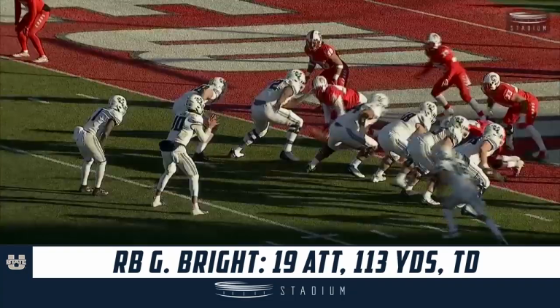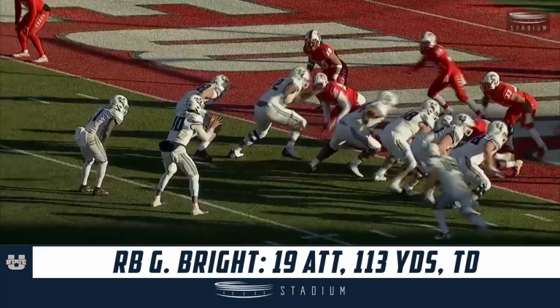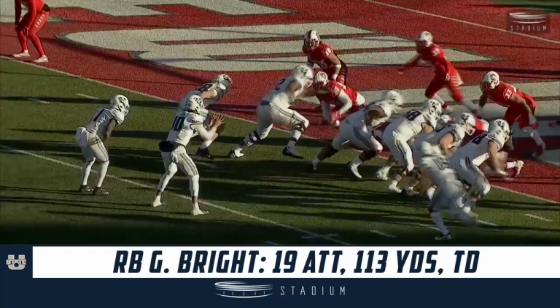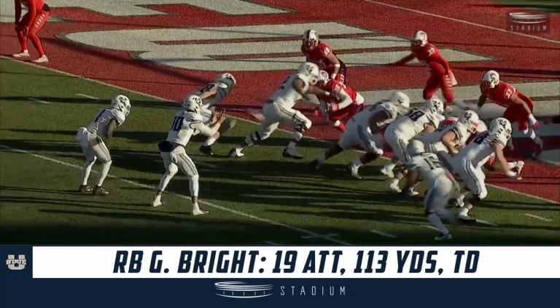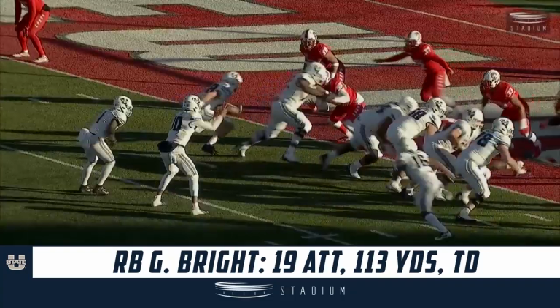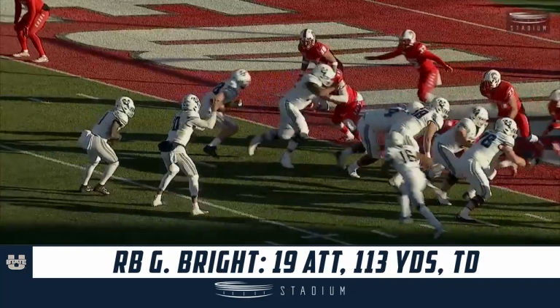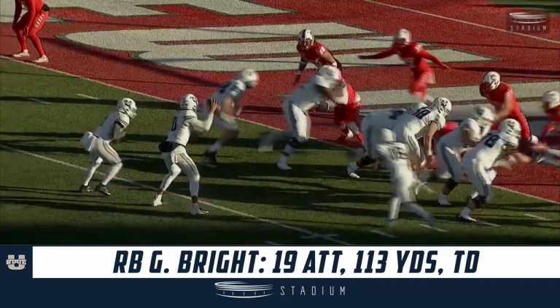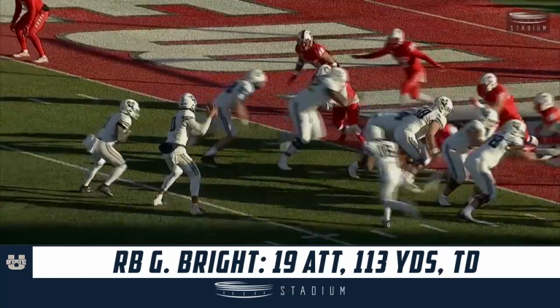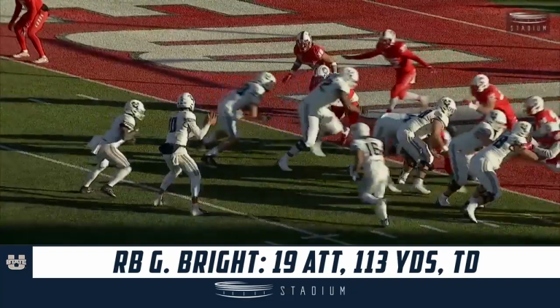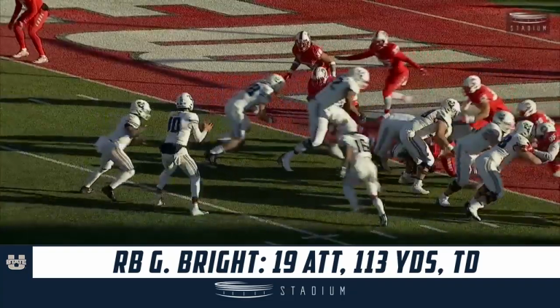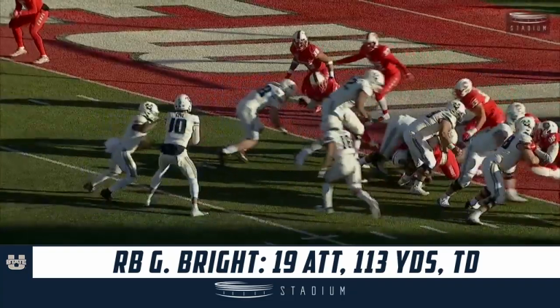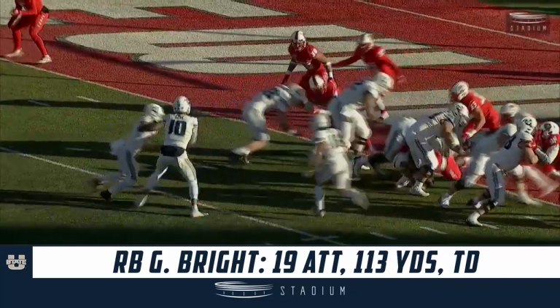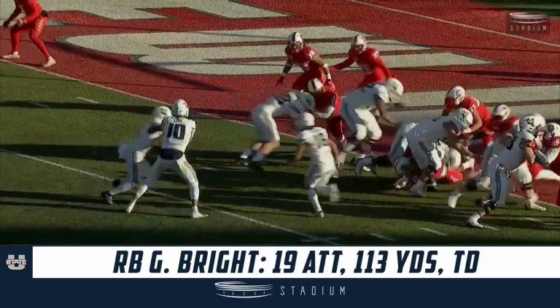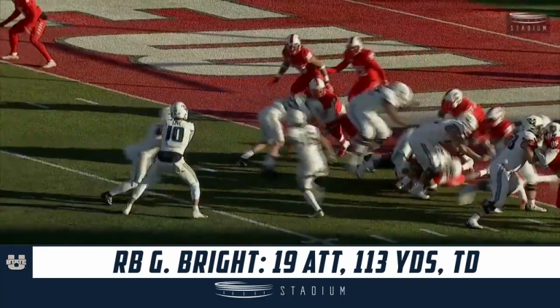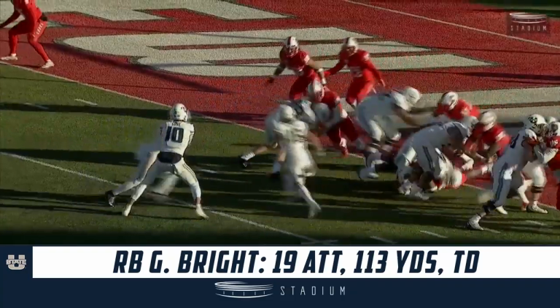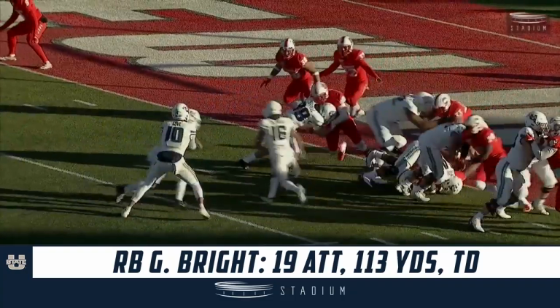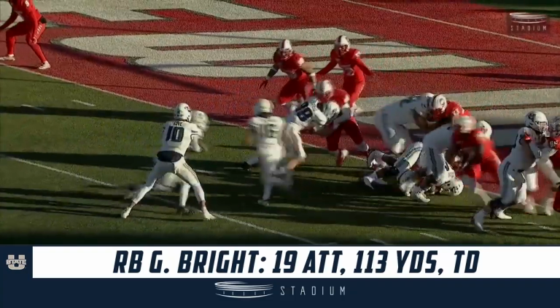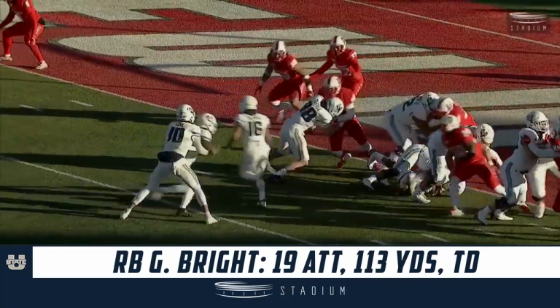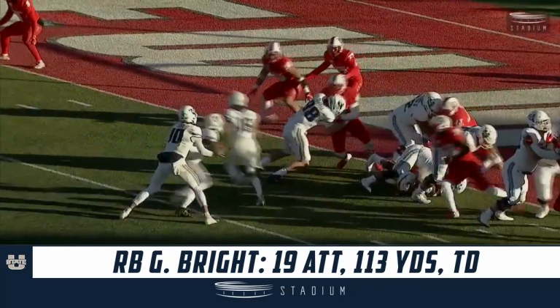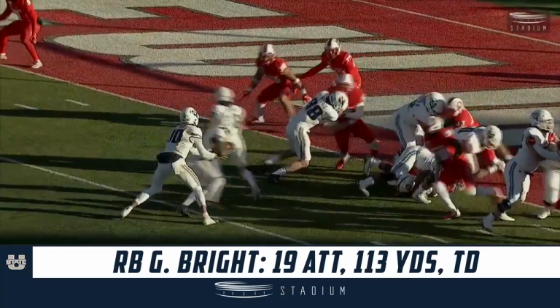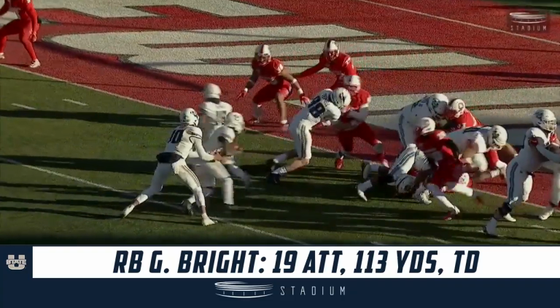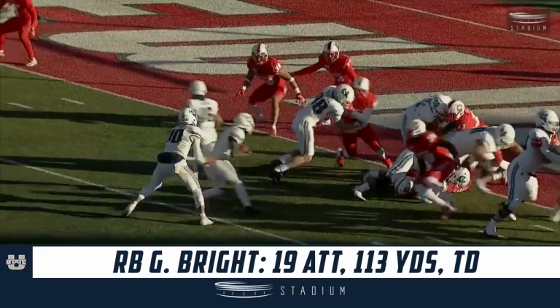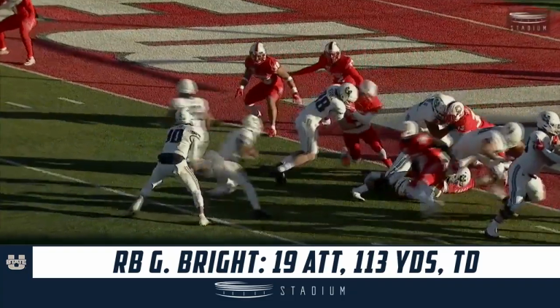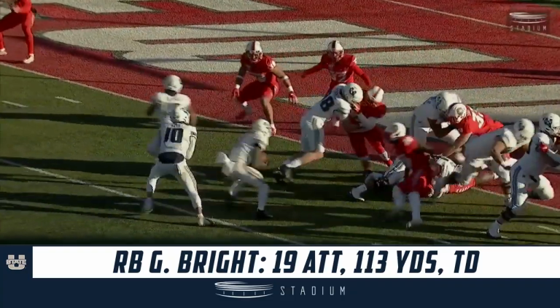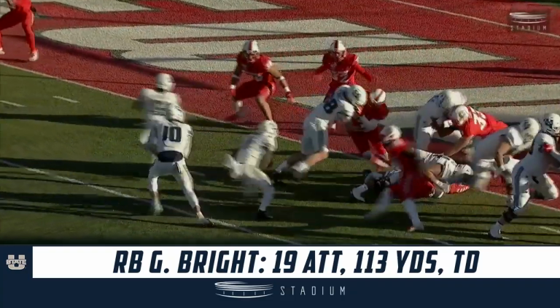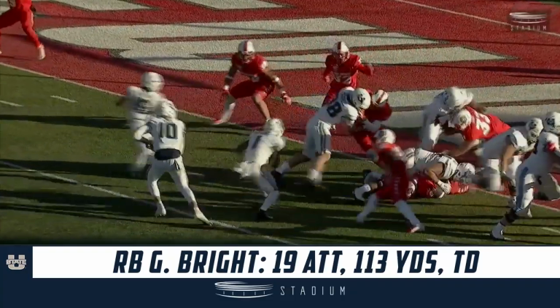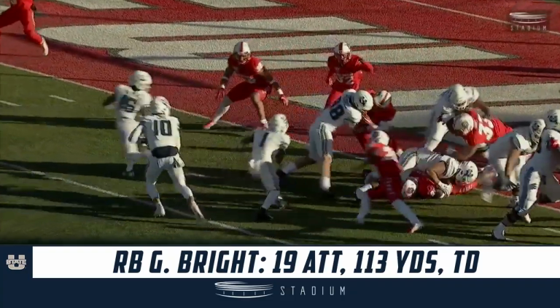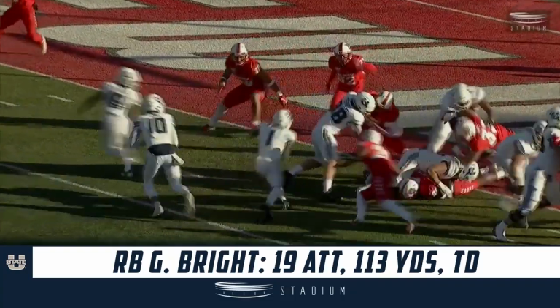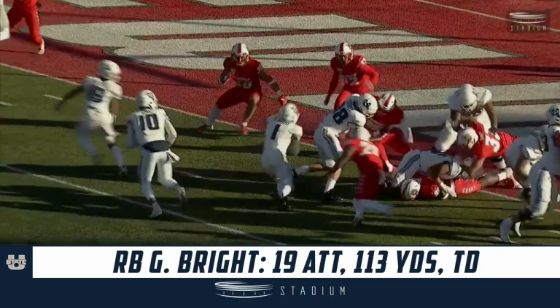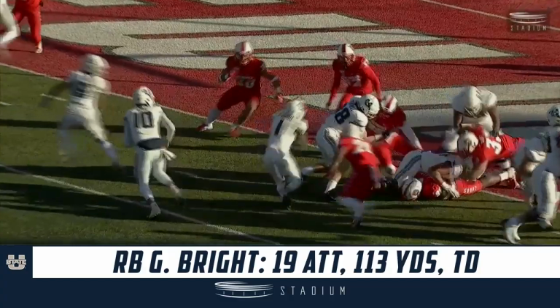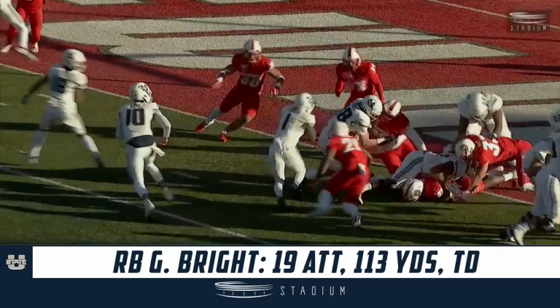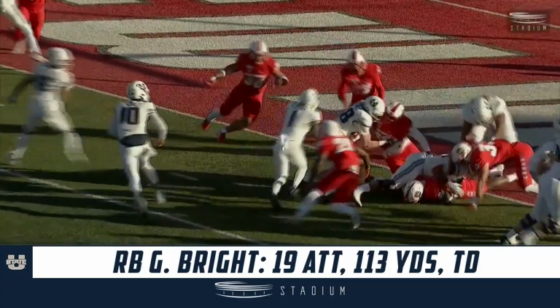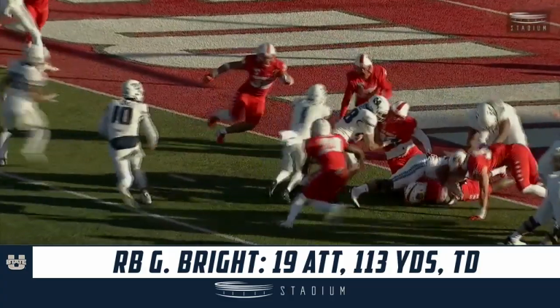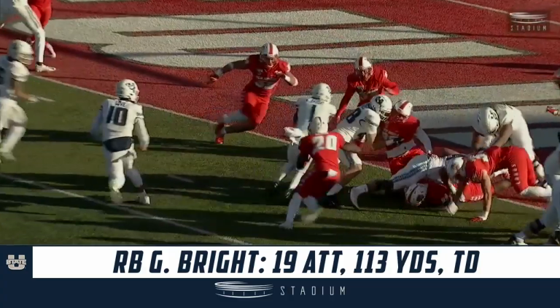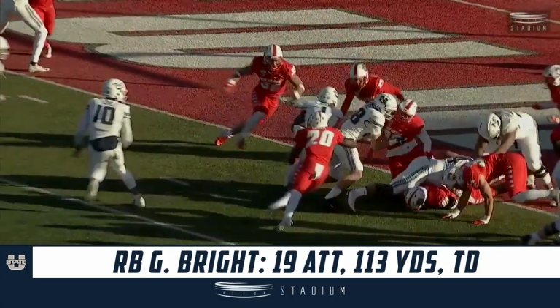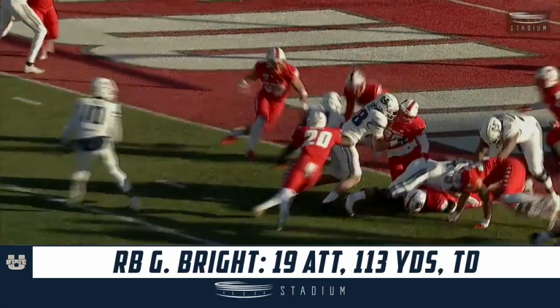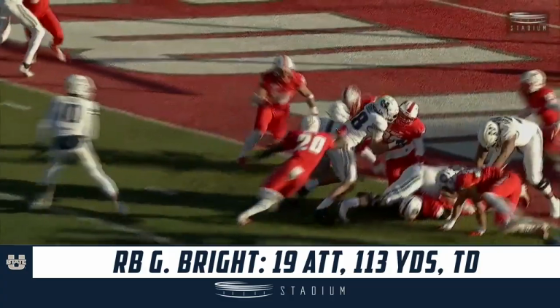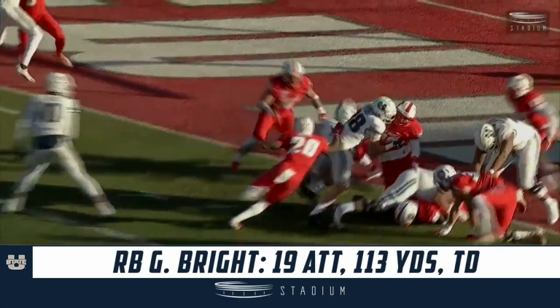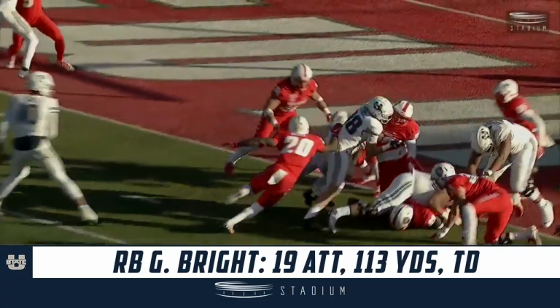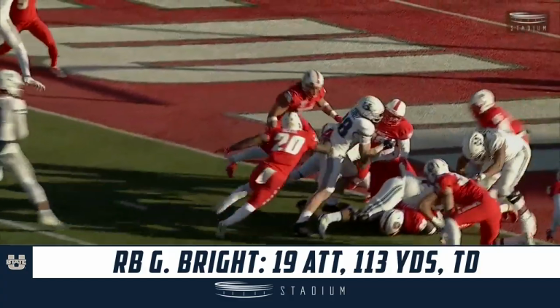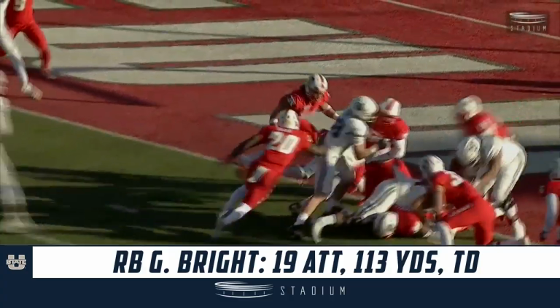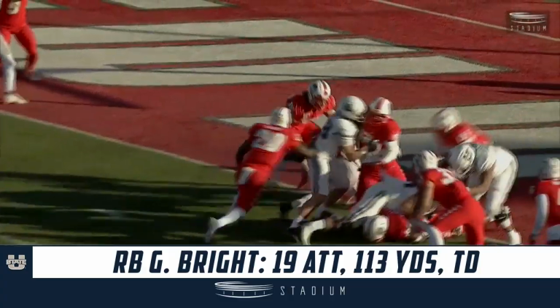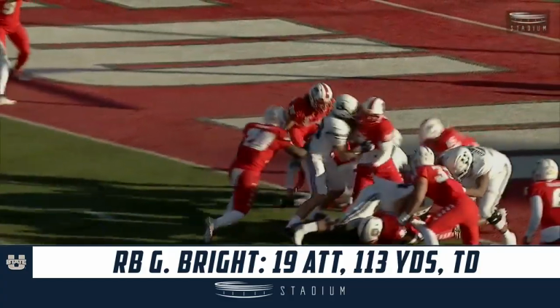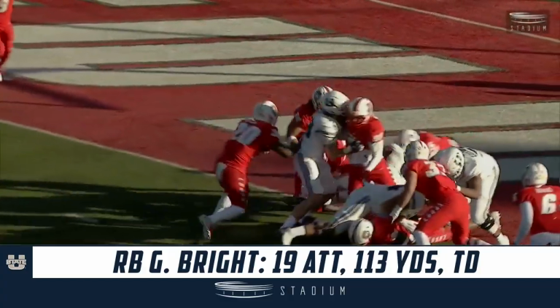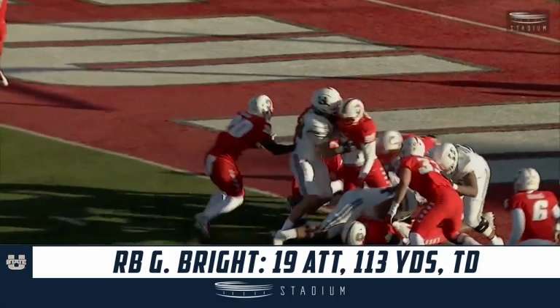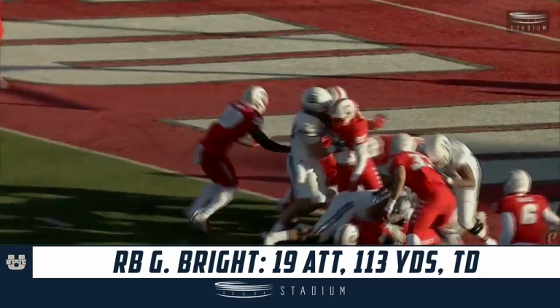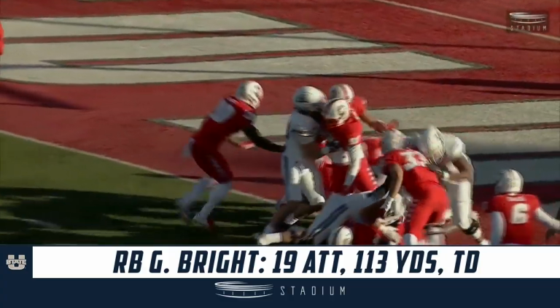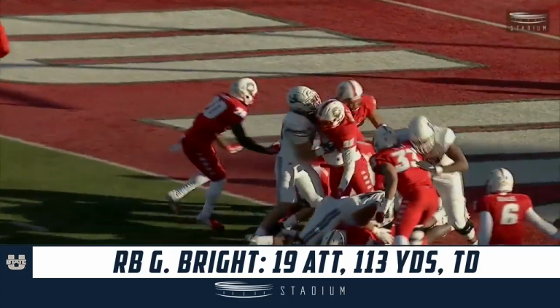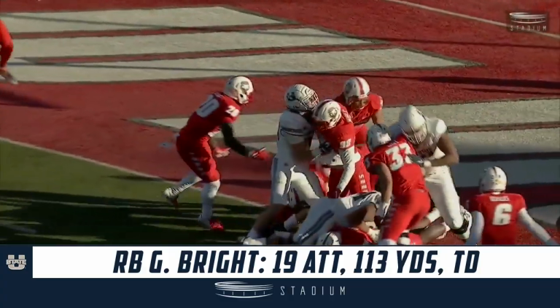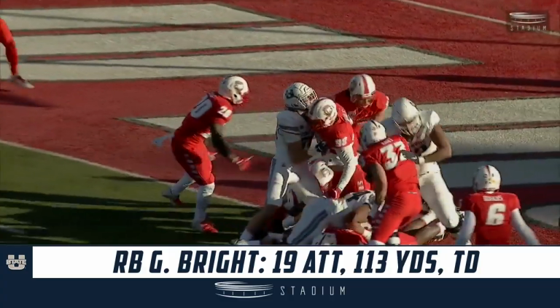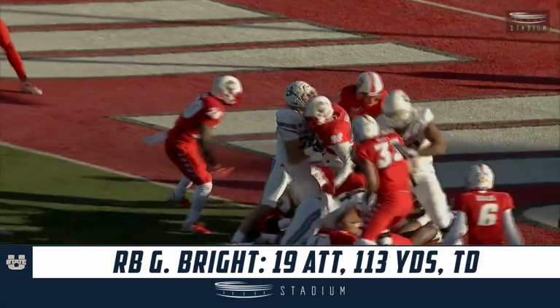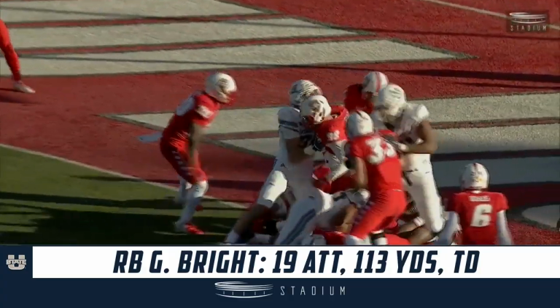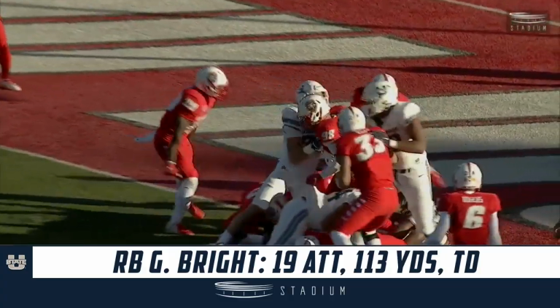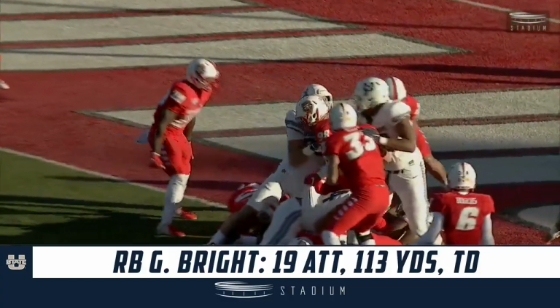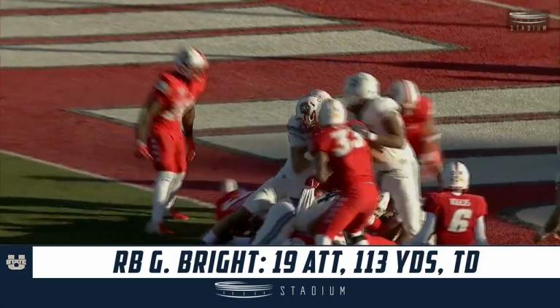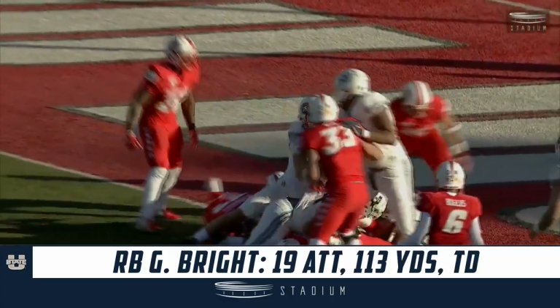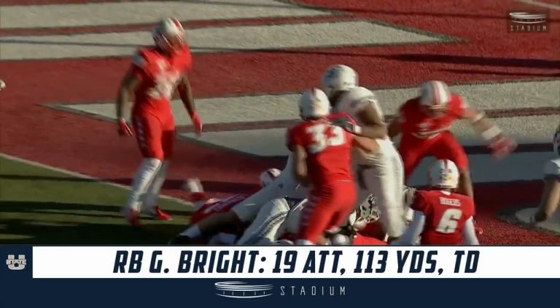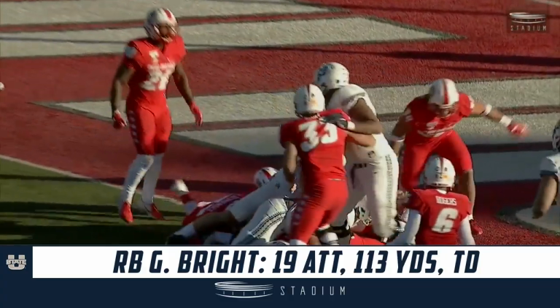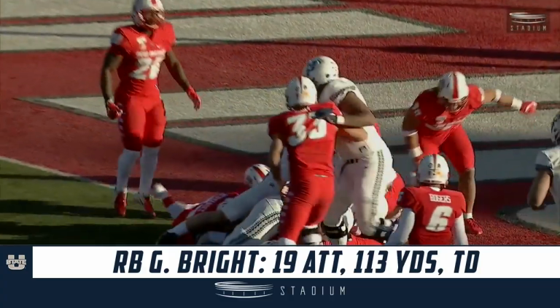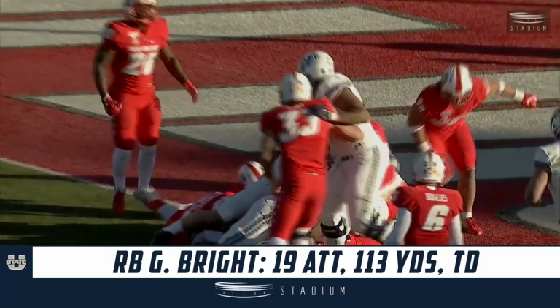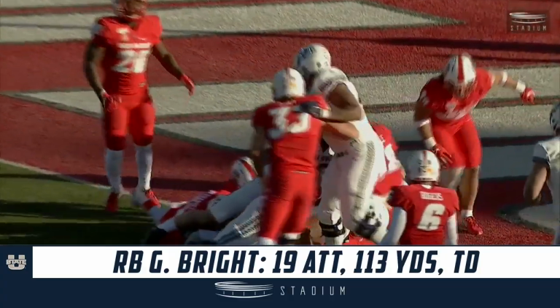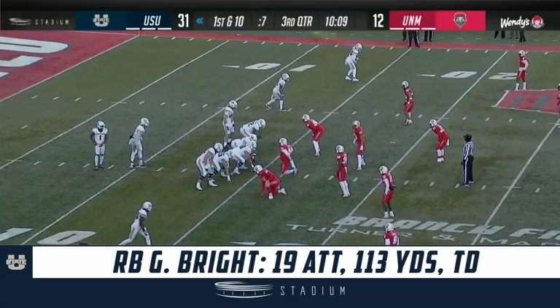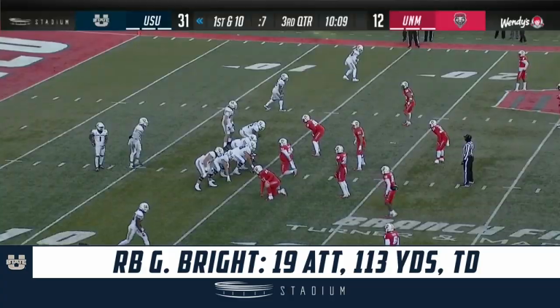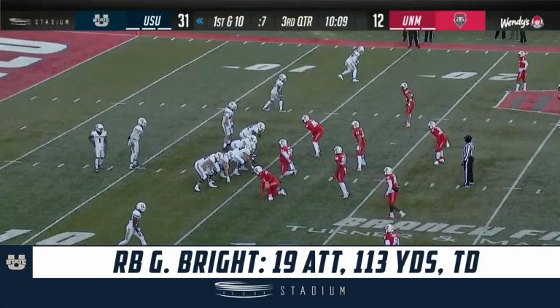Getting pushed against that defensive line, even though they had a free runner at the running back, Bright just makes a nice cut to the left and gets in.